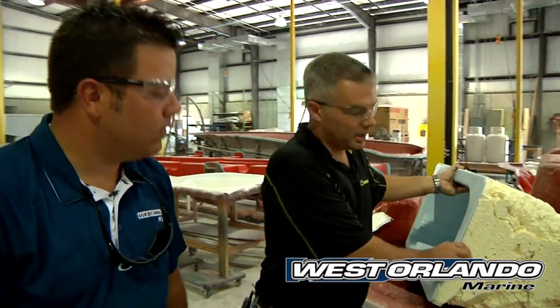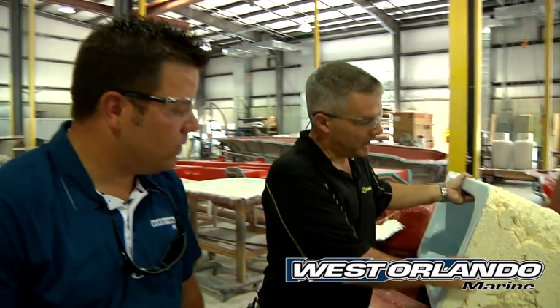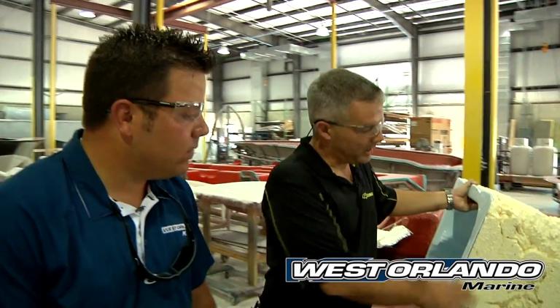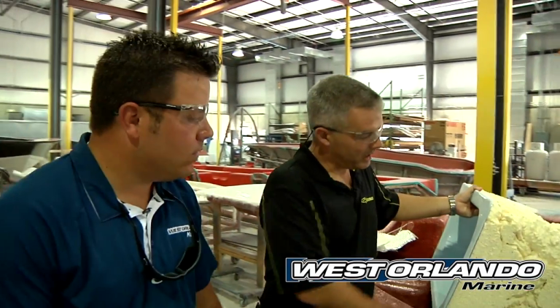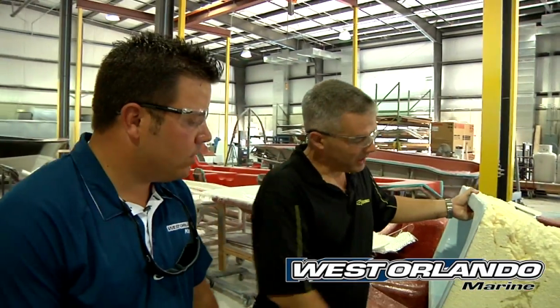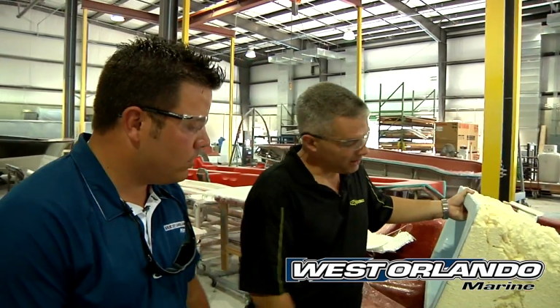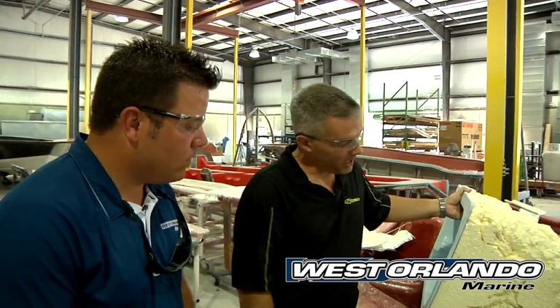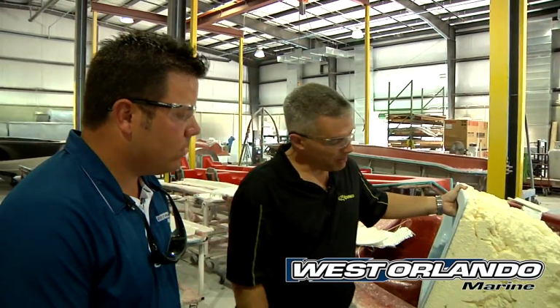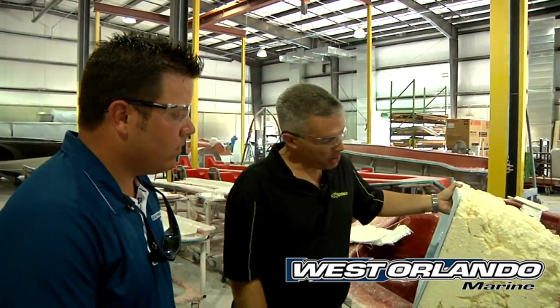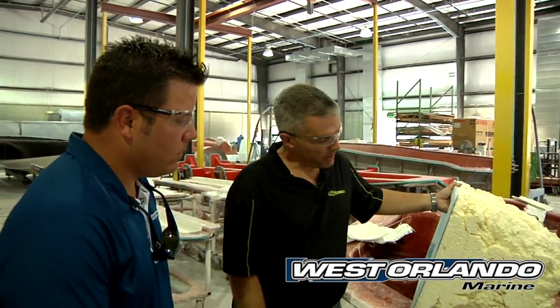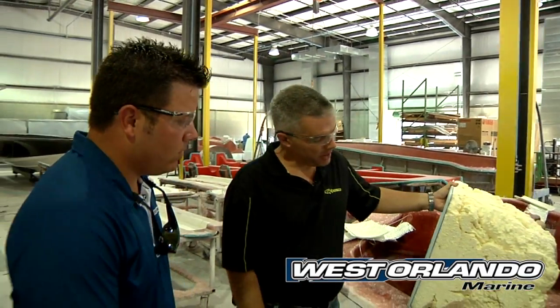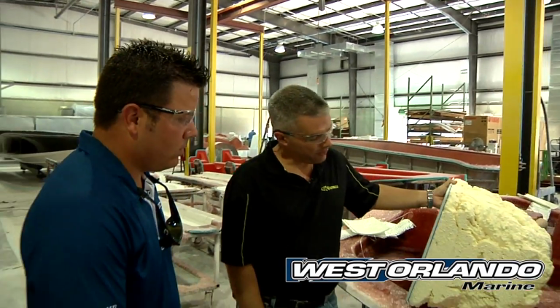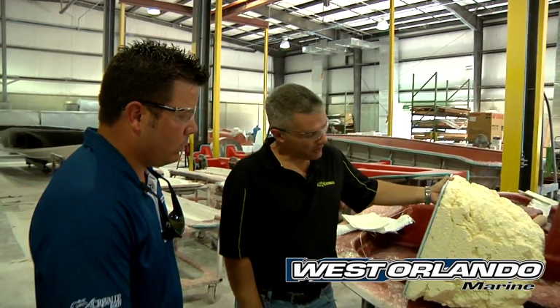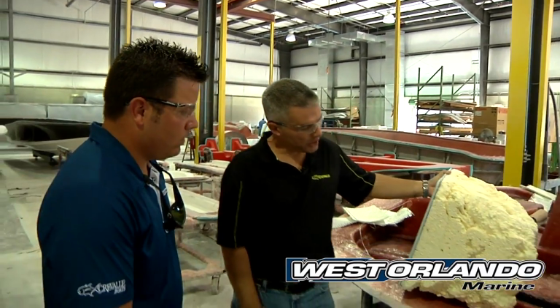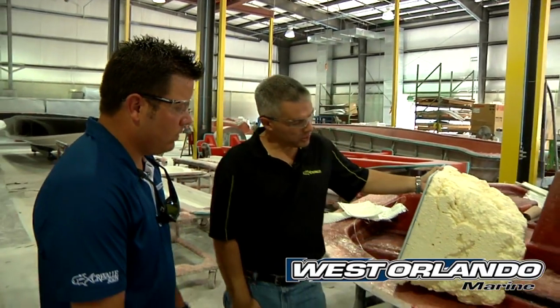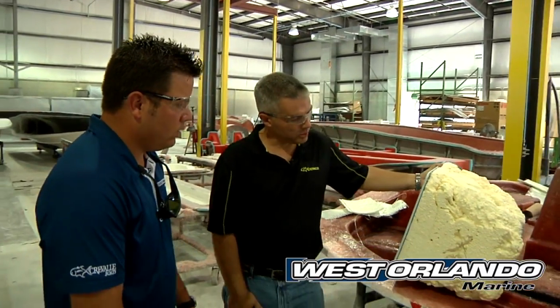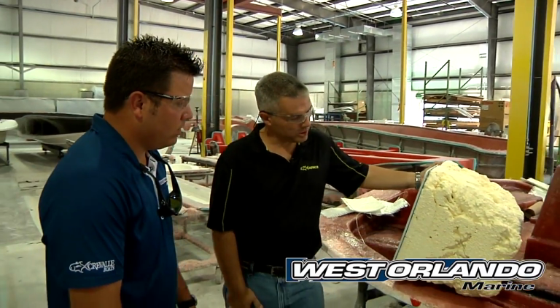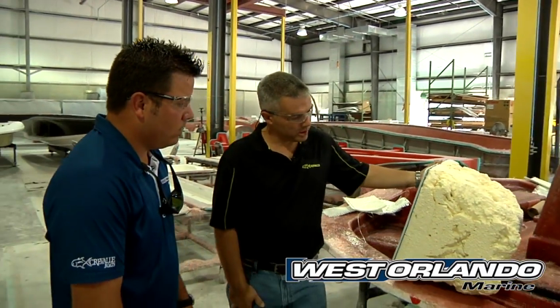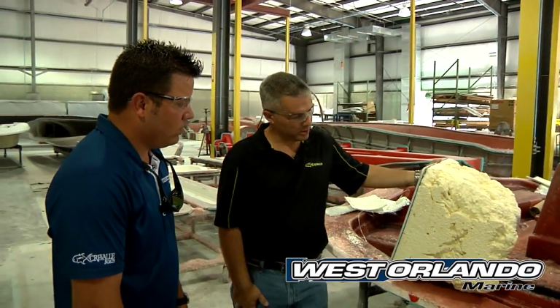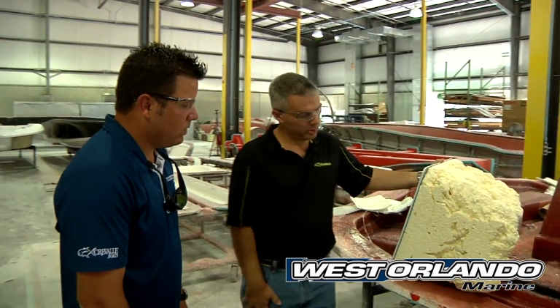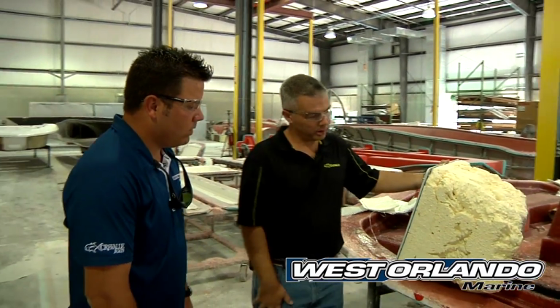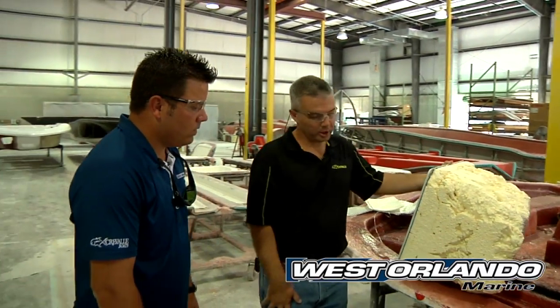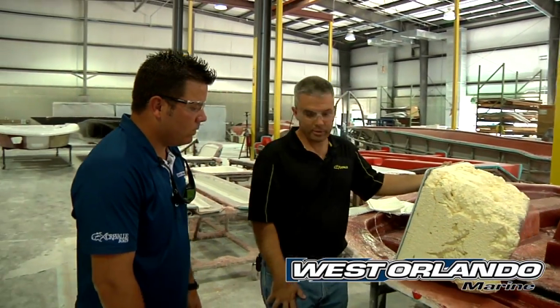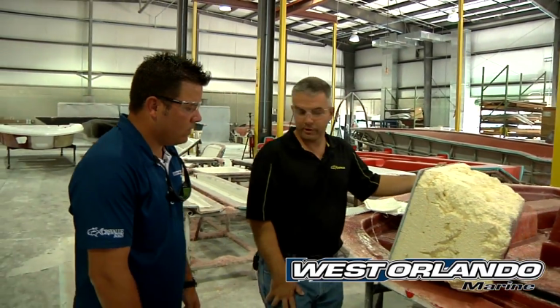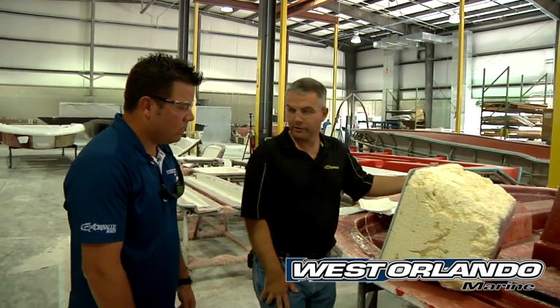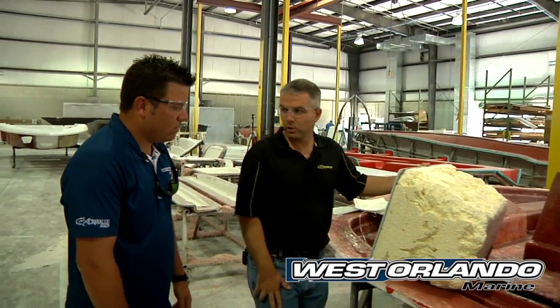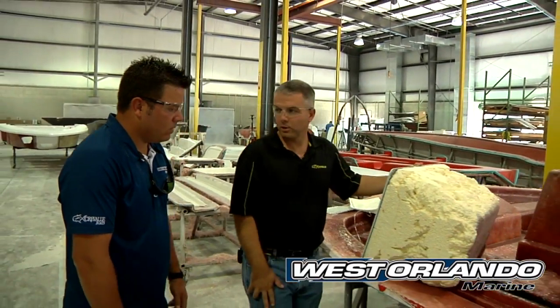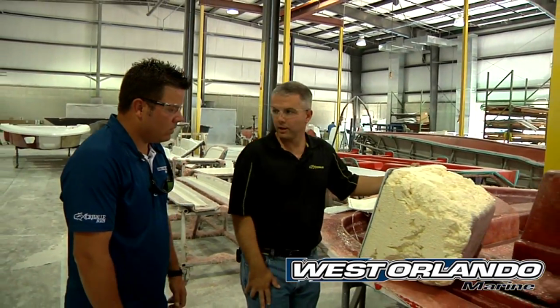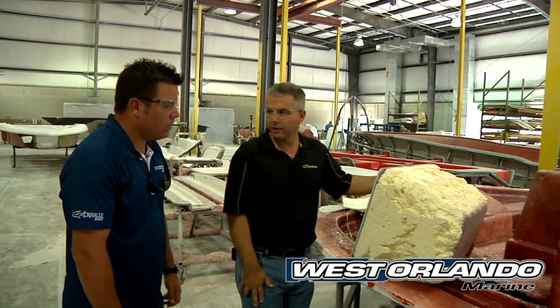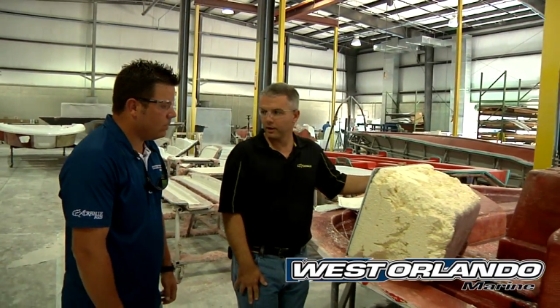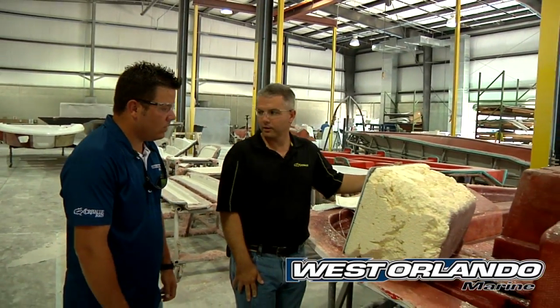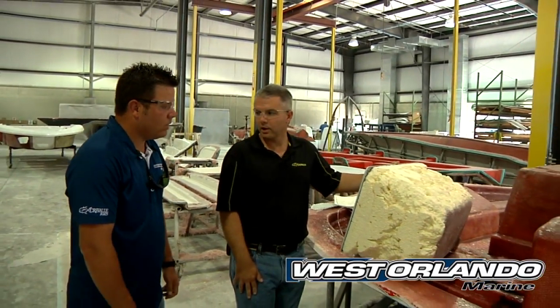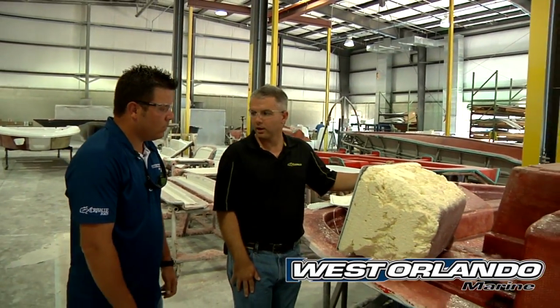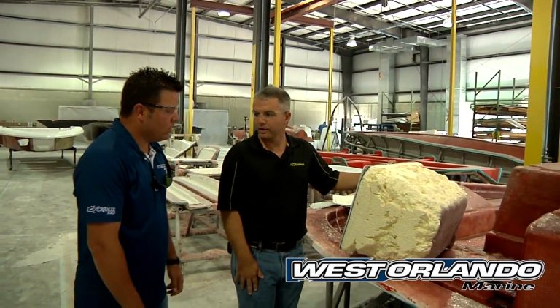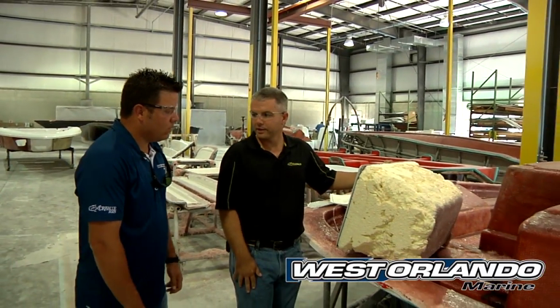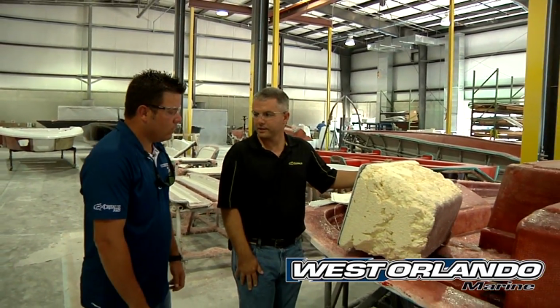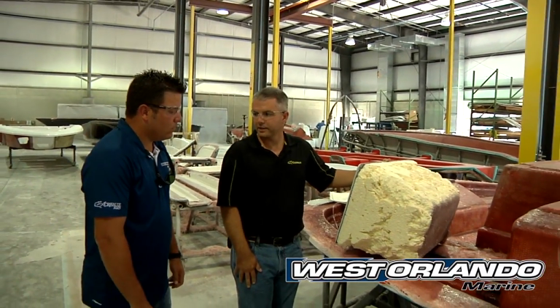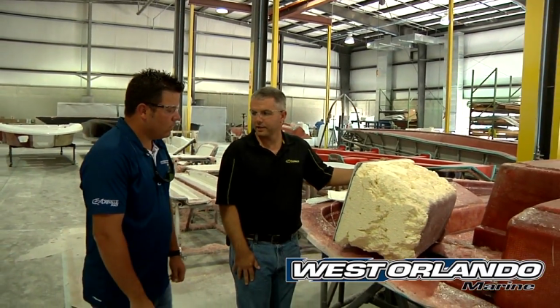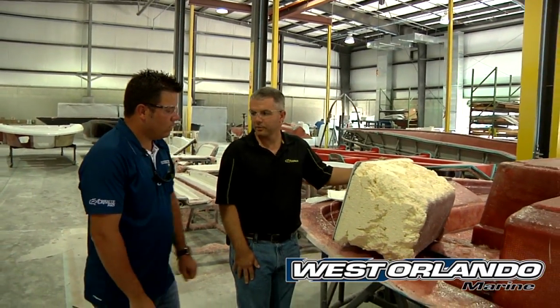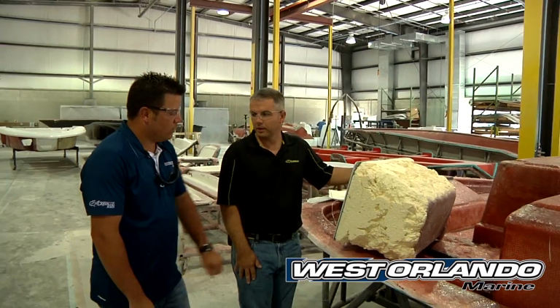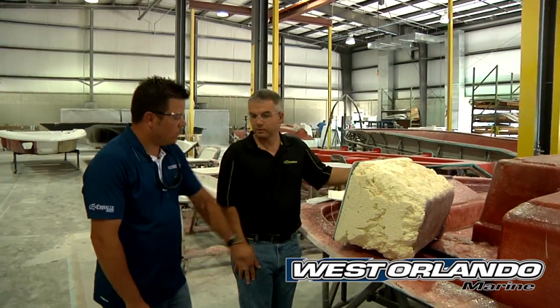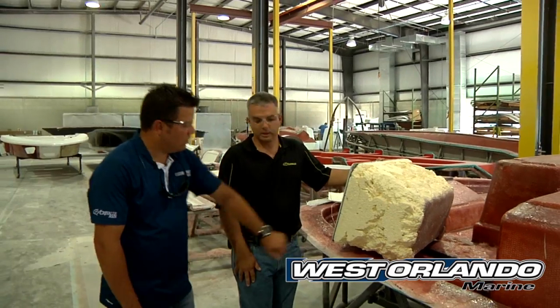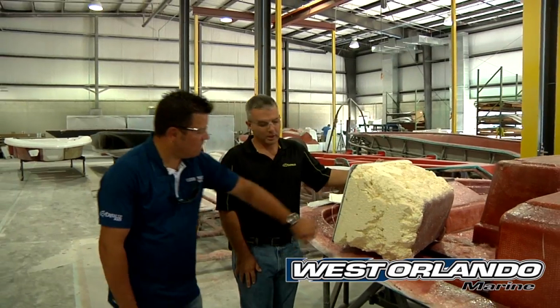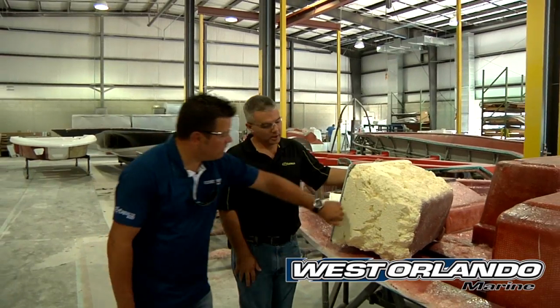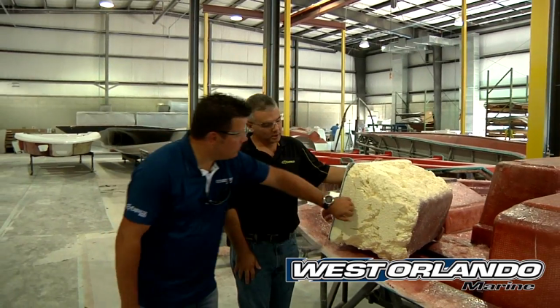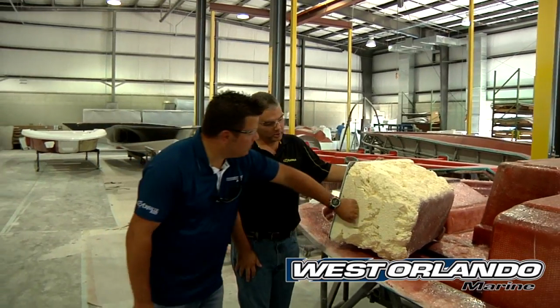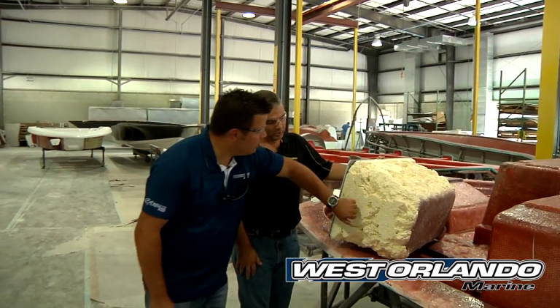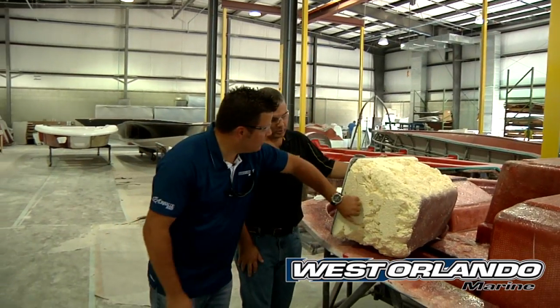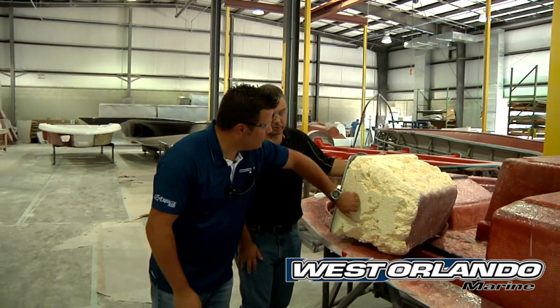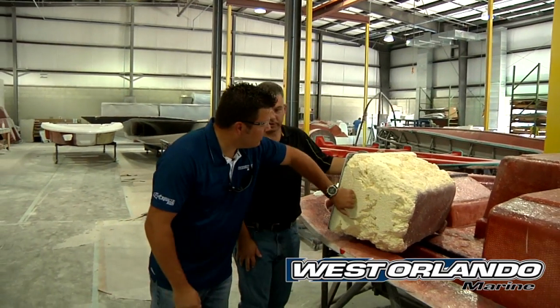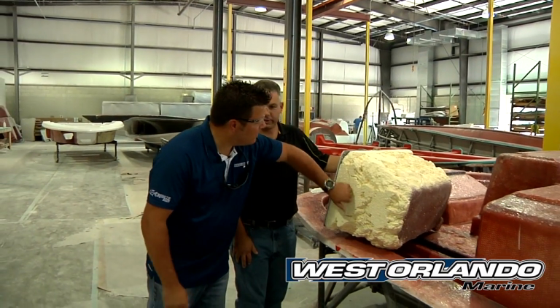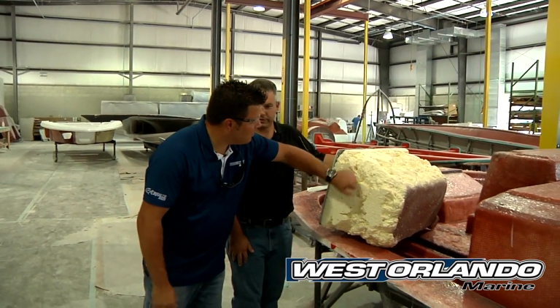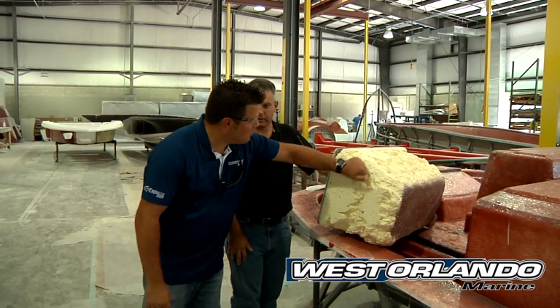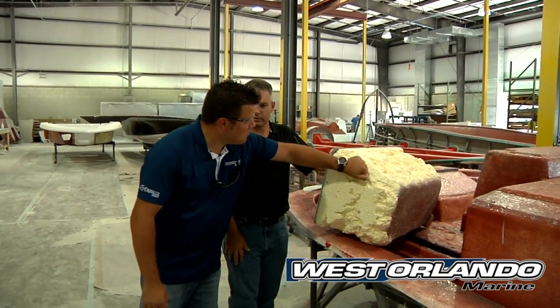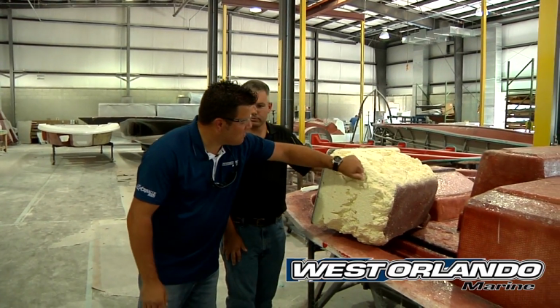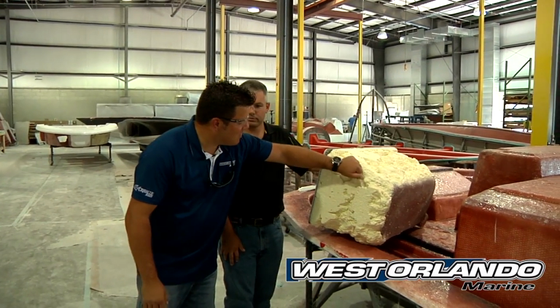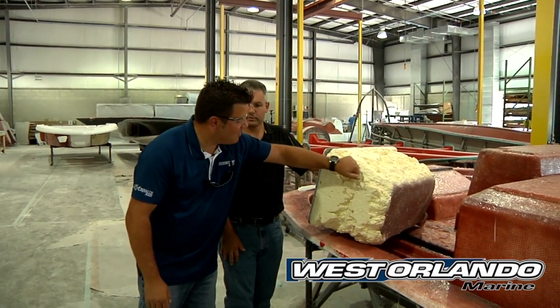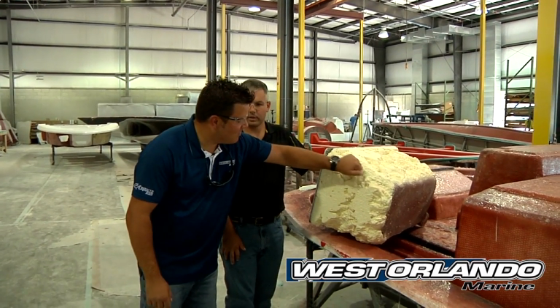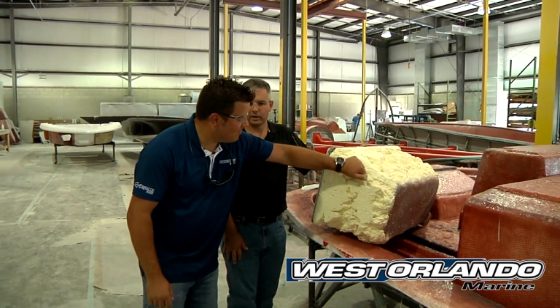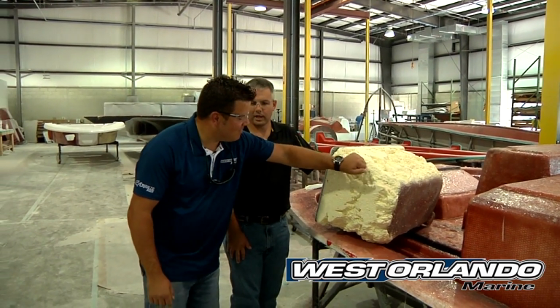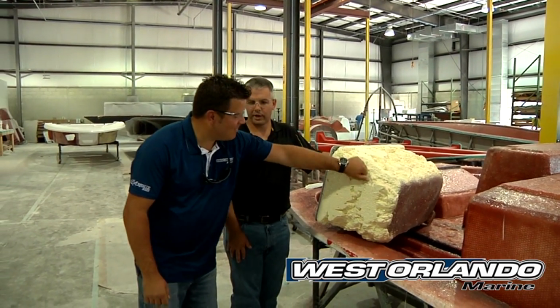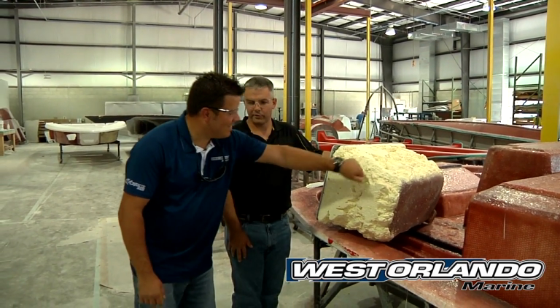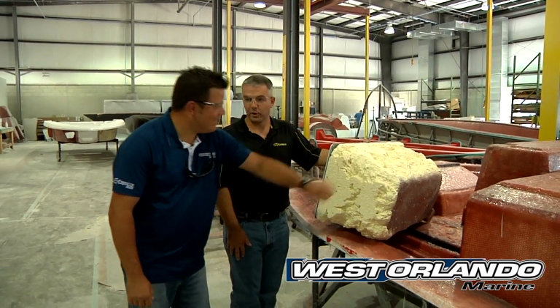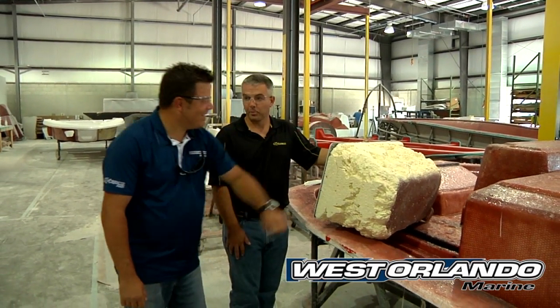A lot of boat manufacturers will put a little bit of foam on there and call it insulated. We believe in a lot of foam — overkill.